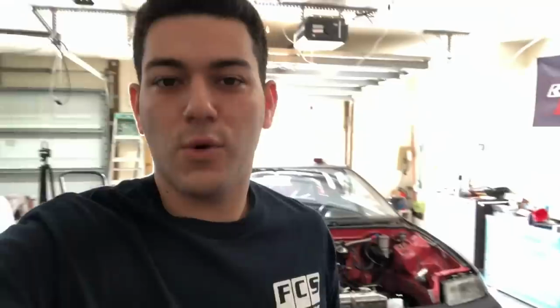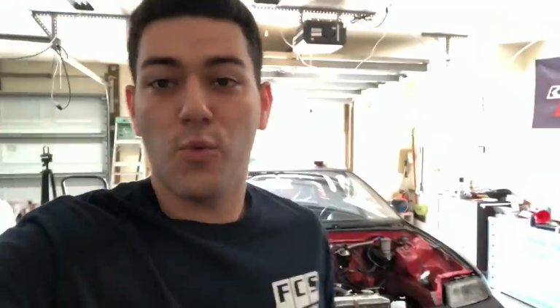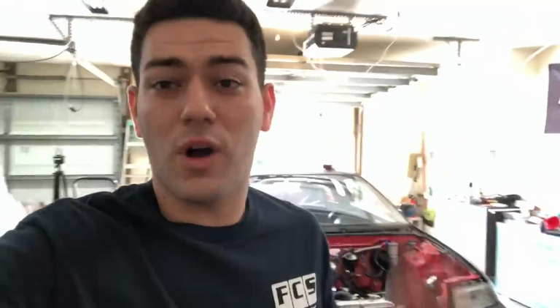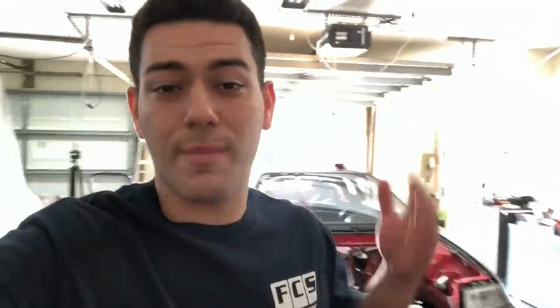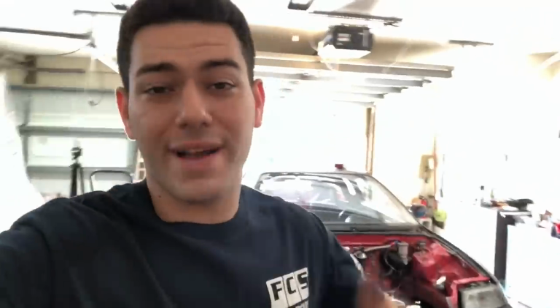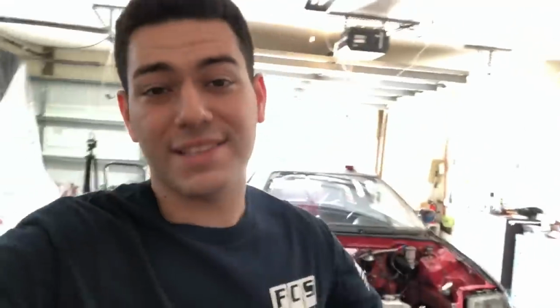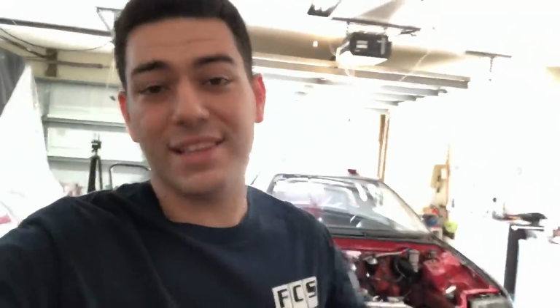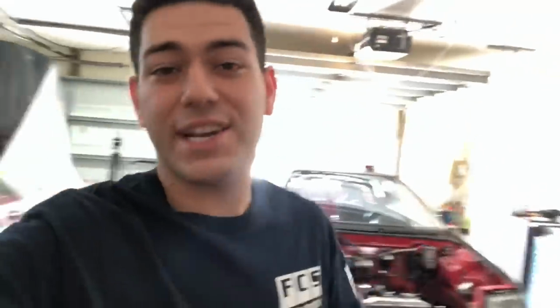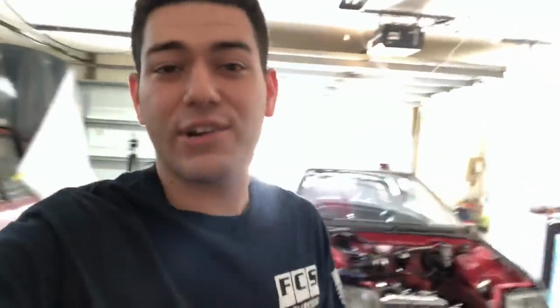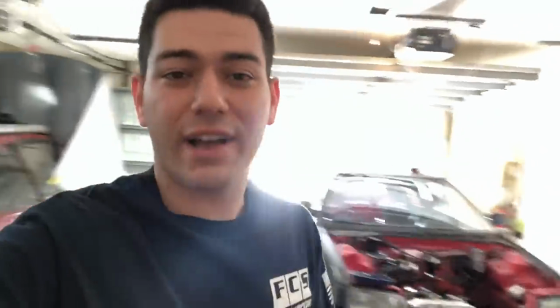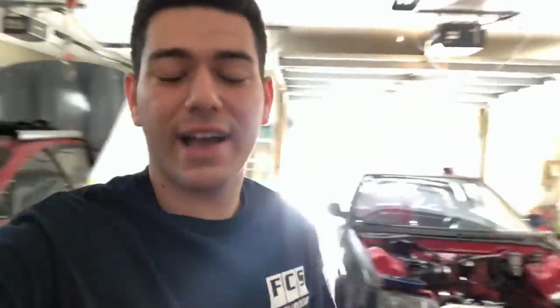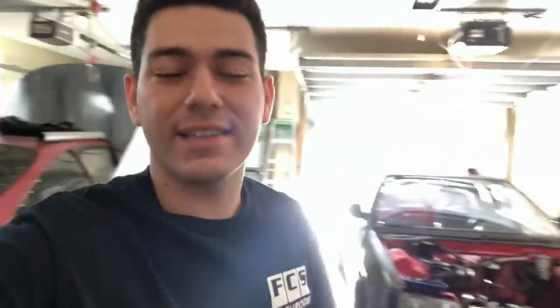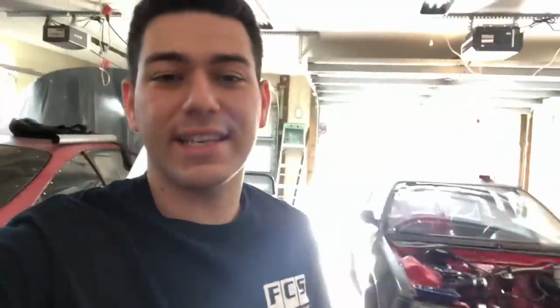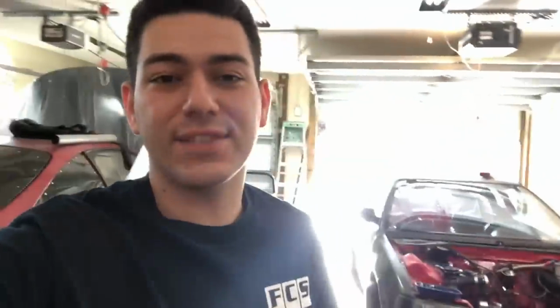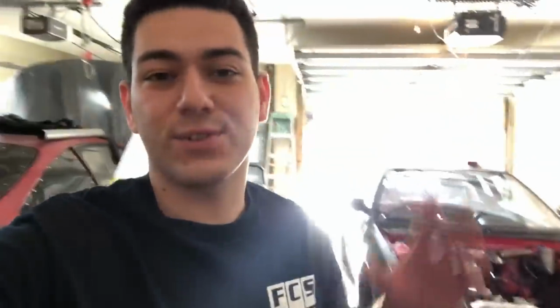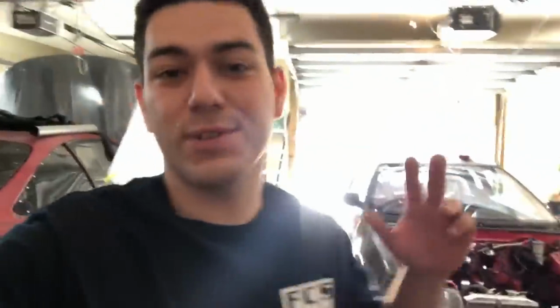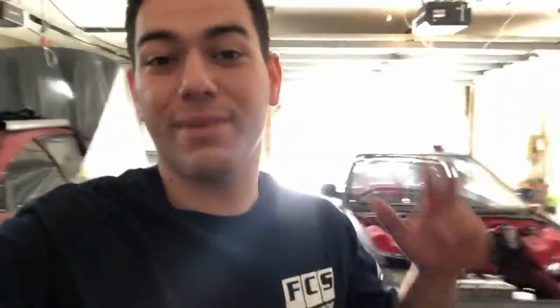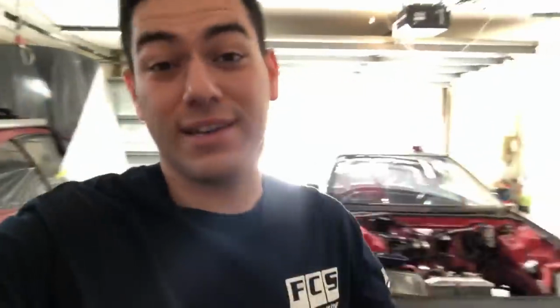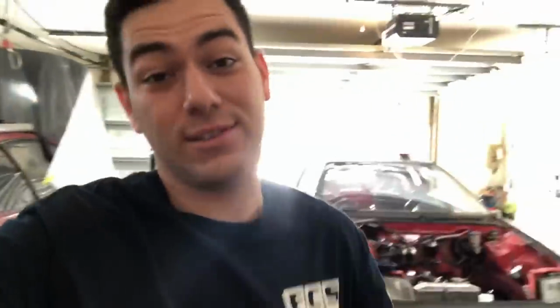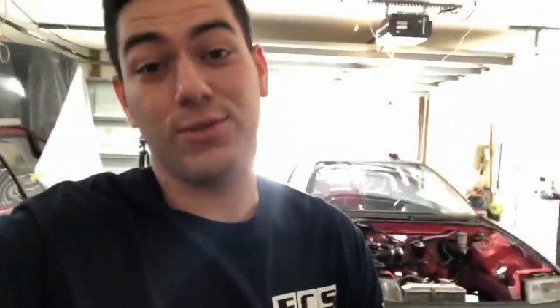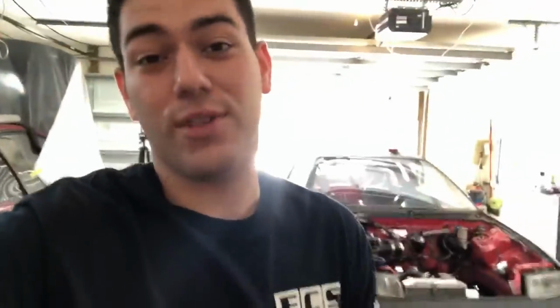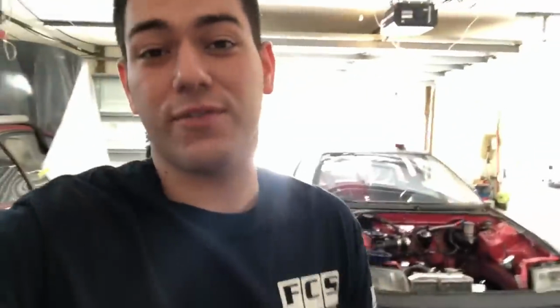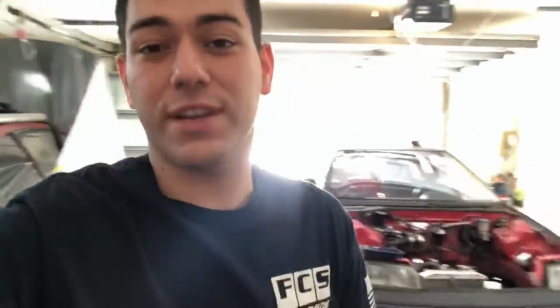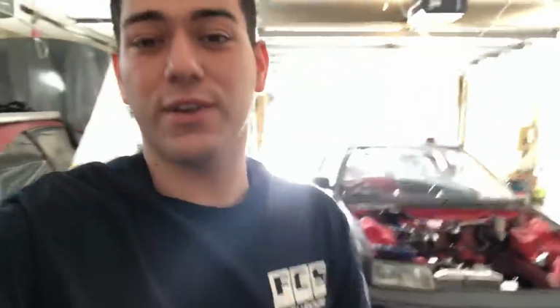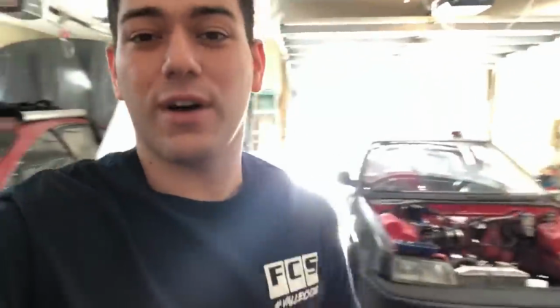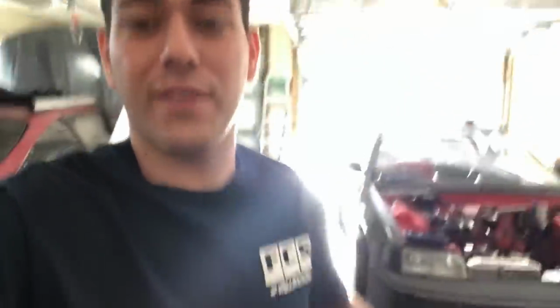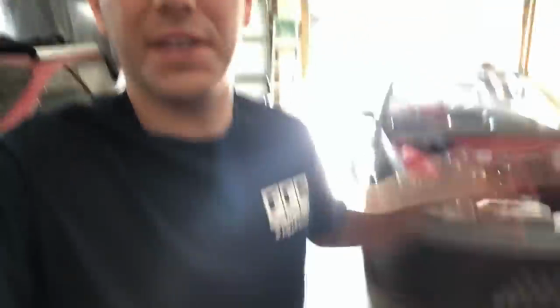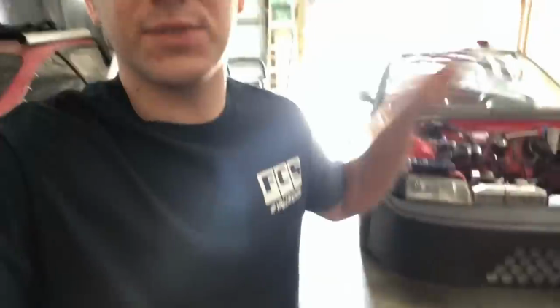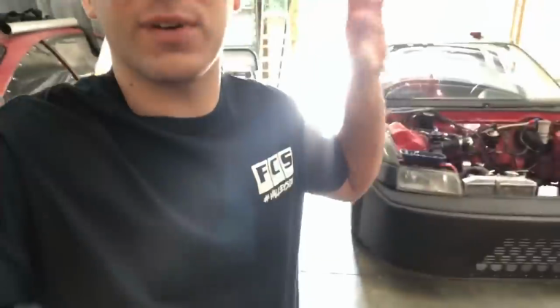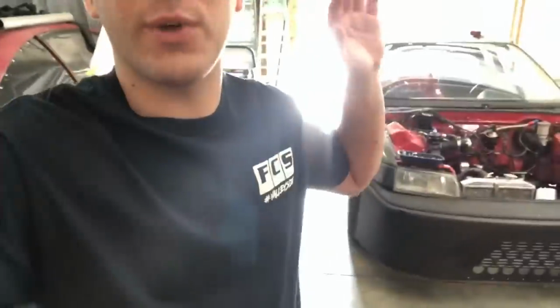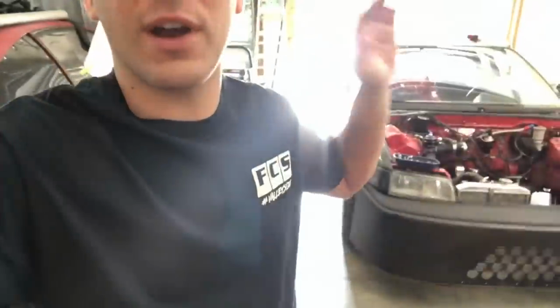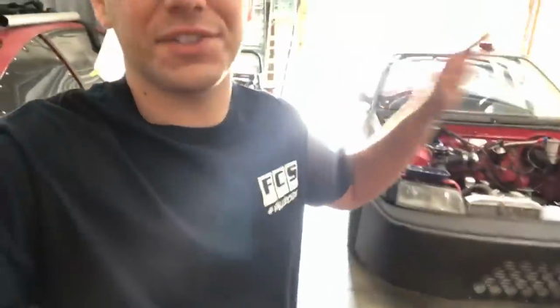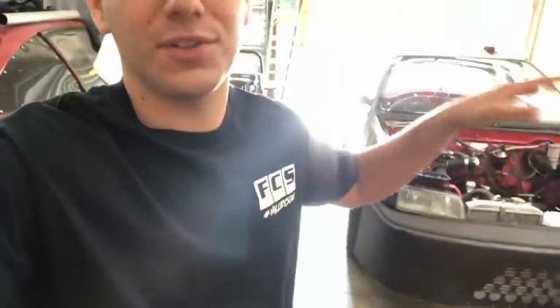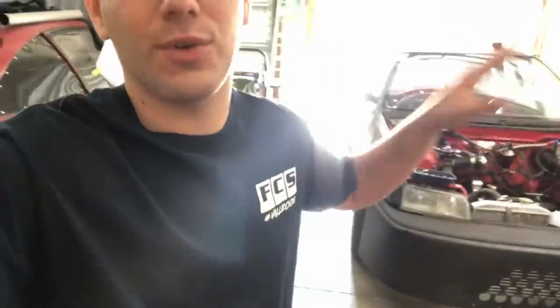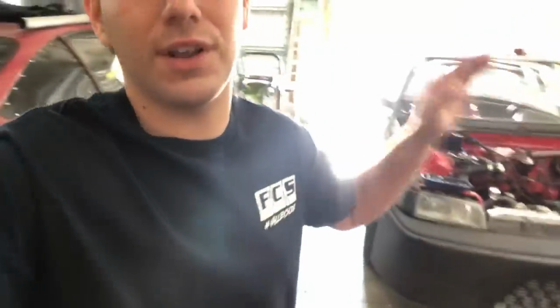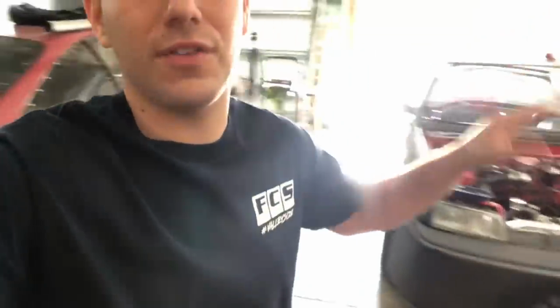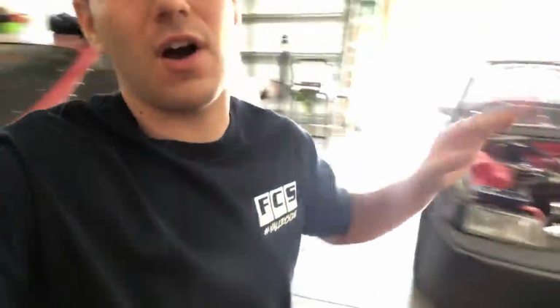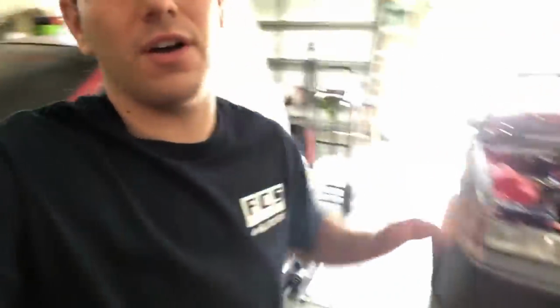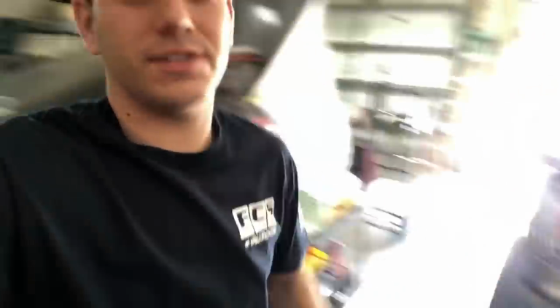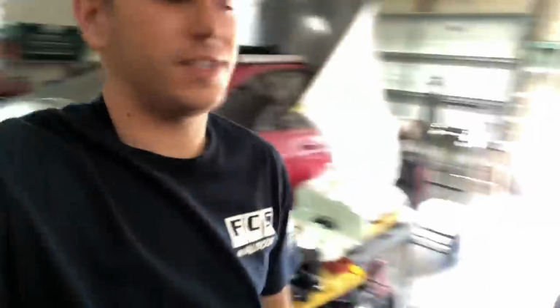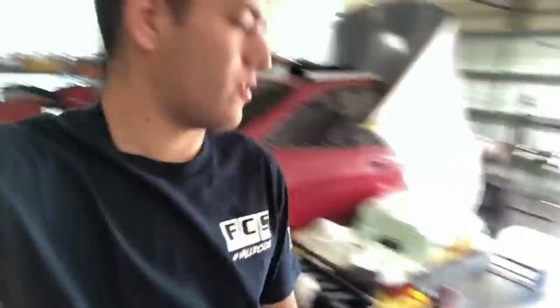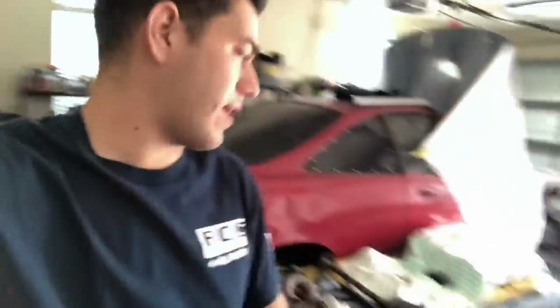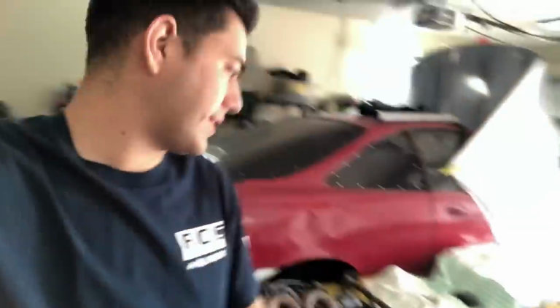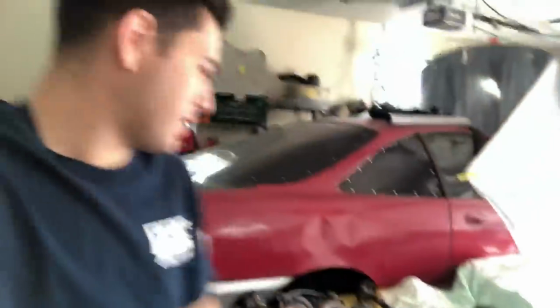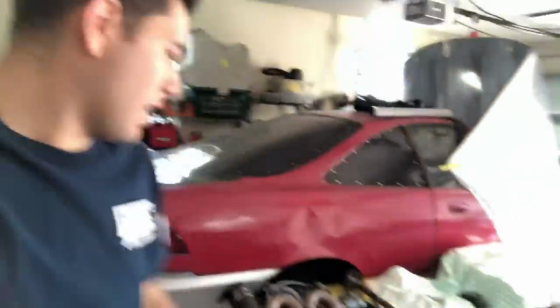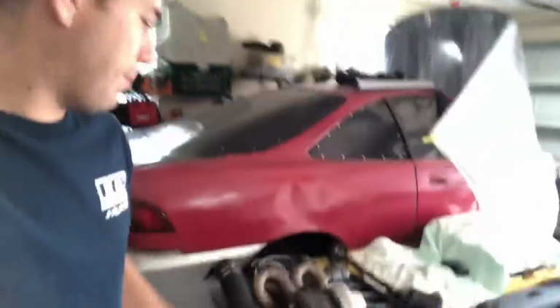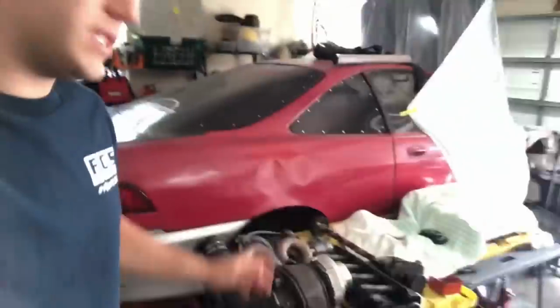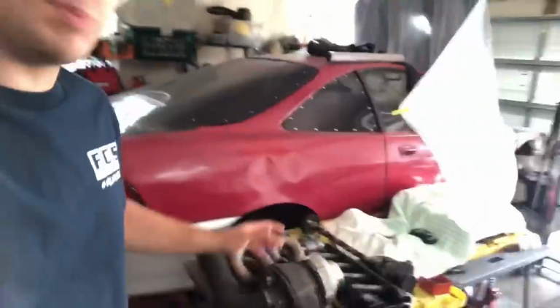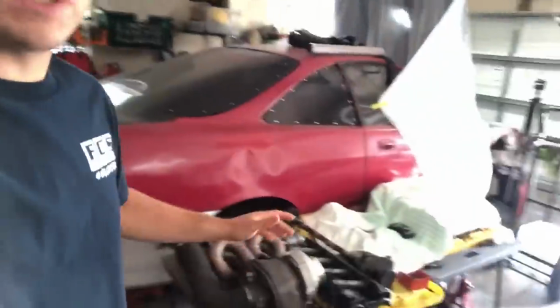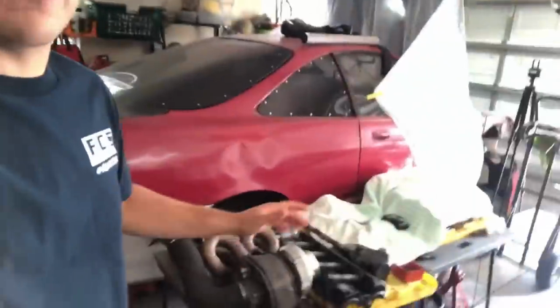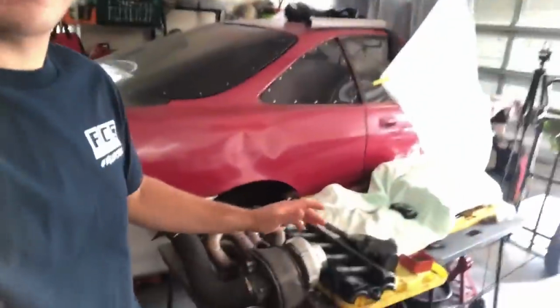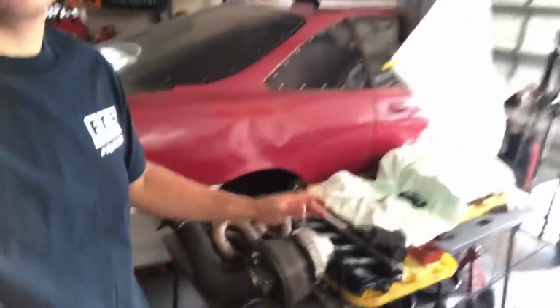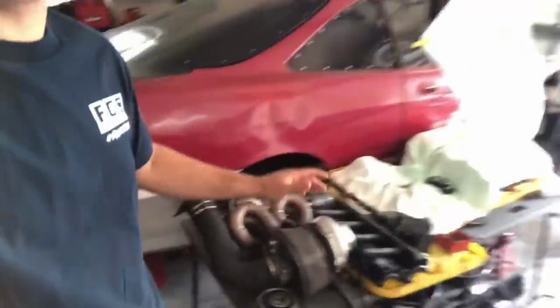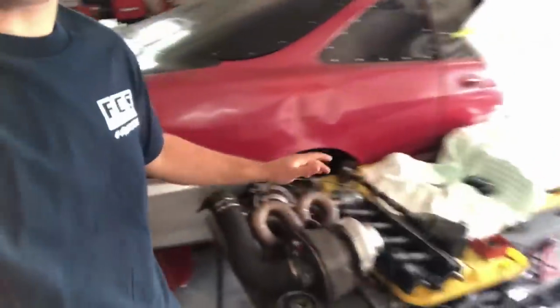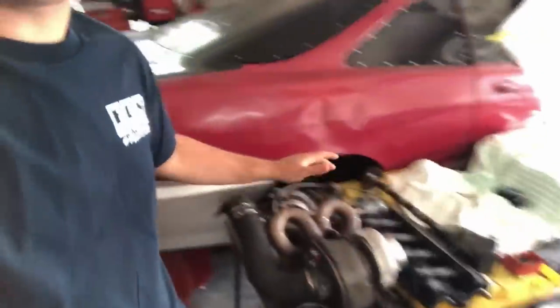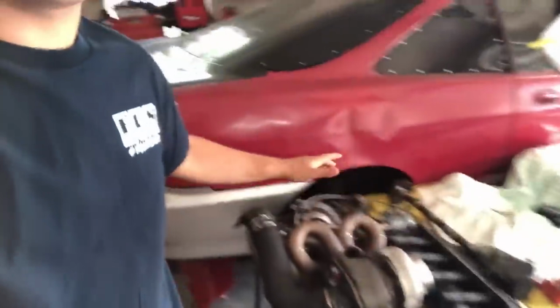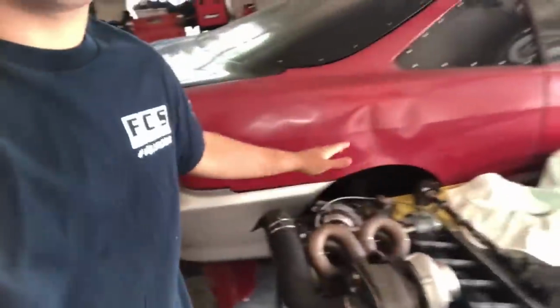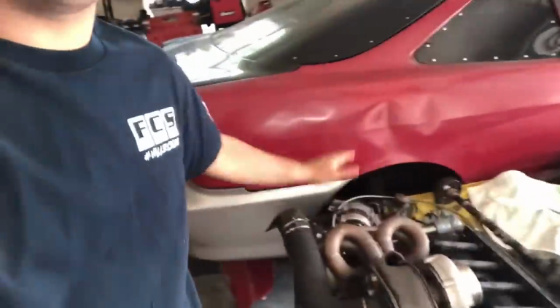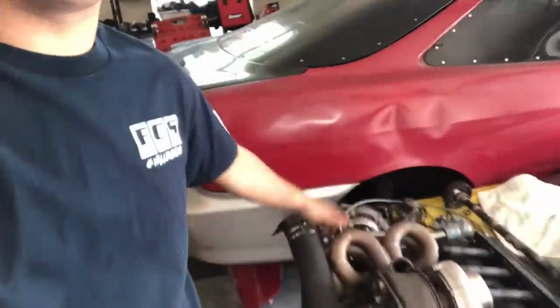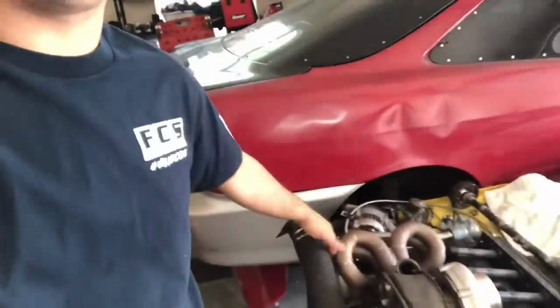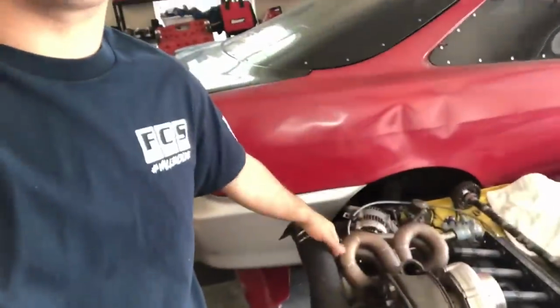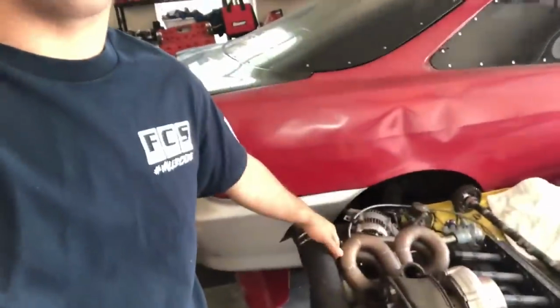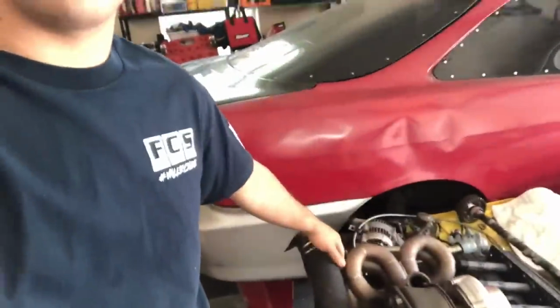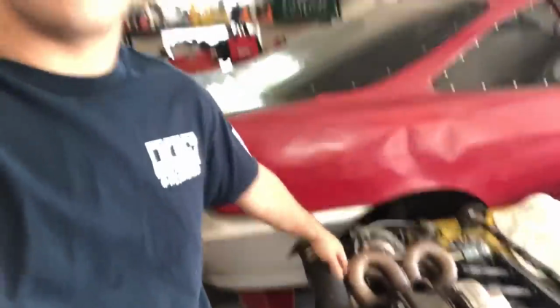Welcome back to the channel guys. Thanks for tuning back into another video. On this one, we are still working on the Honda CRX, but specifically the hot side exhaust components.